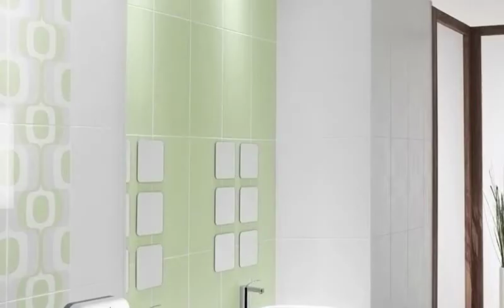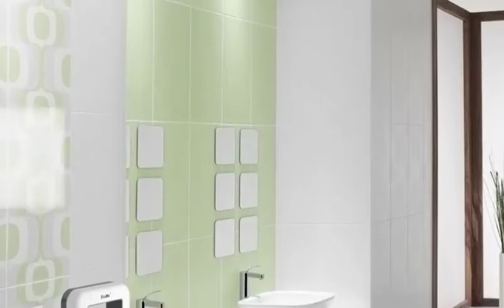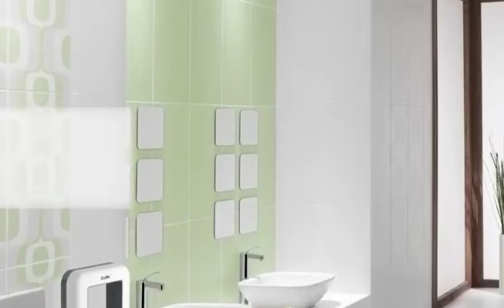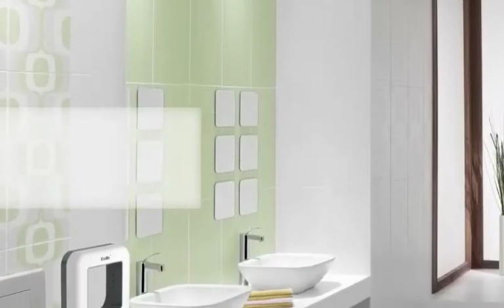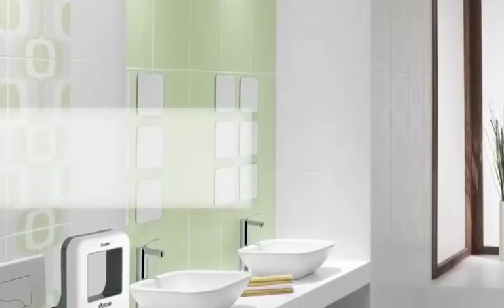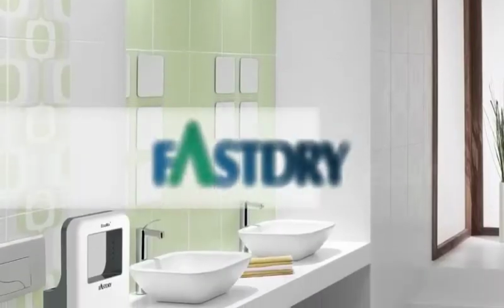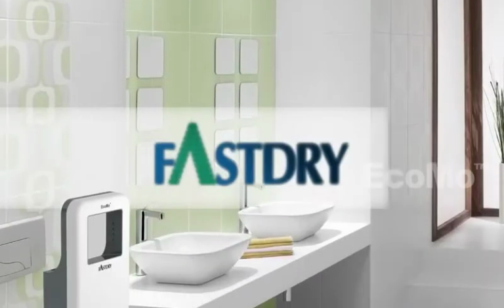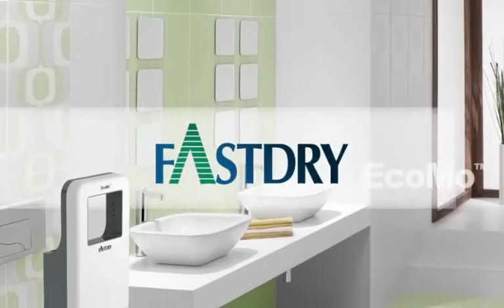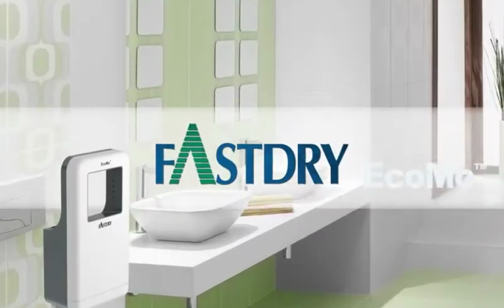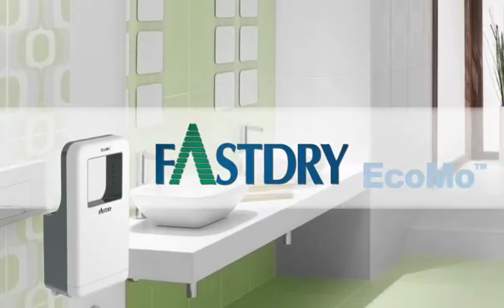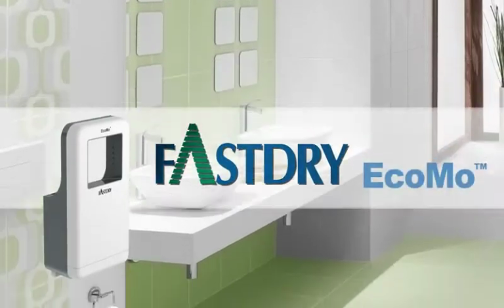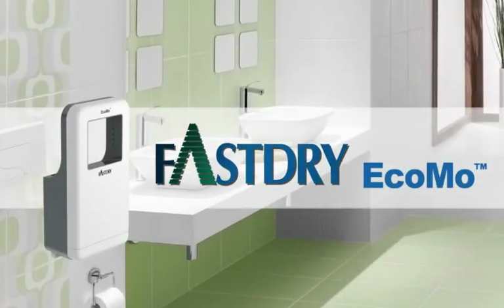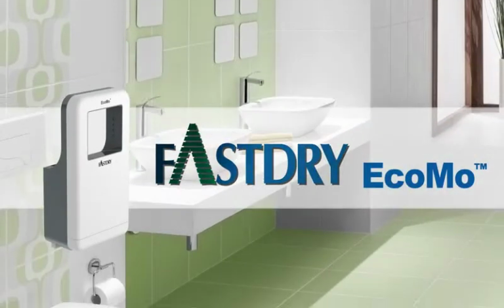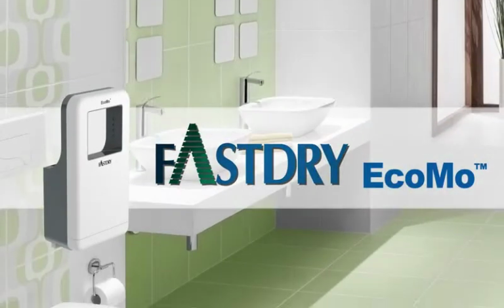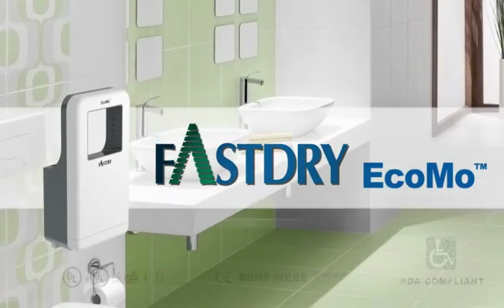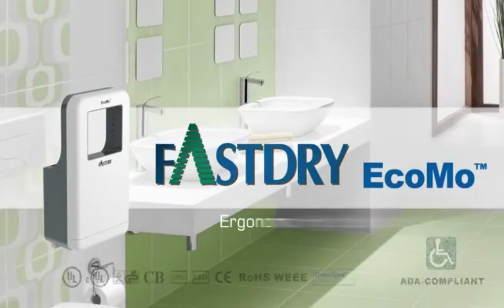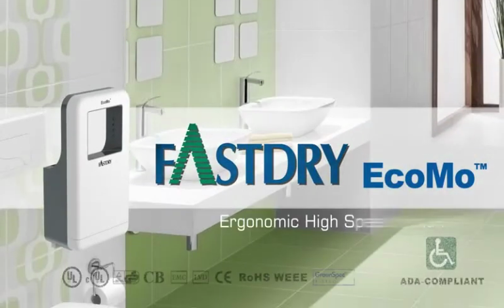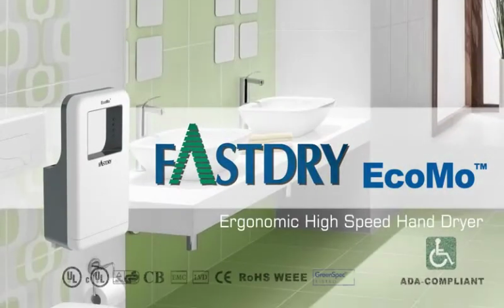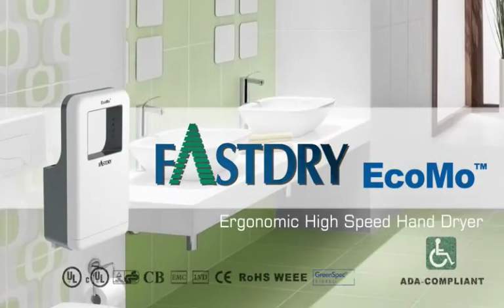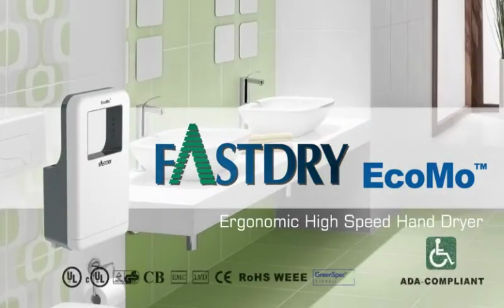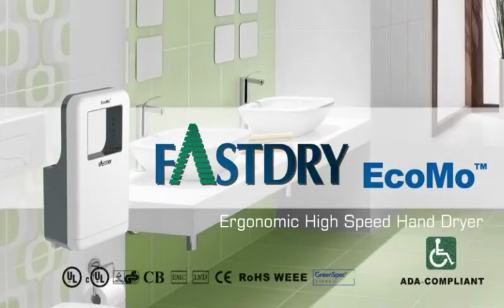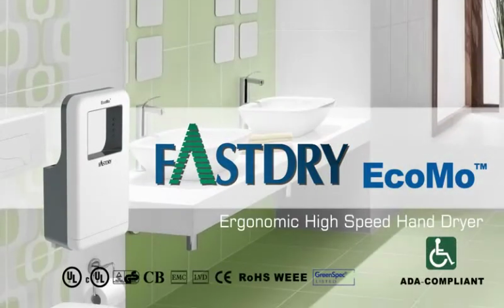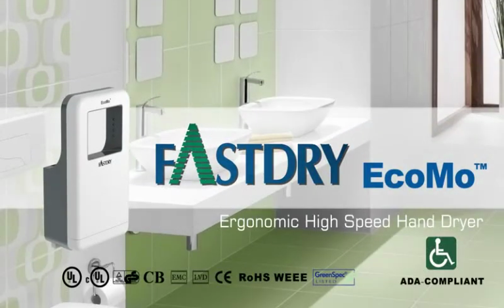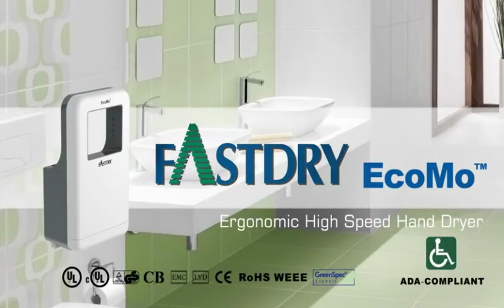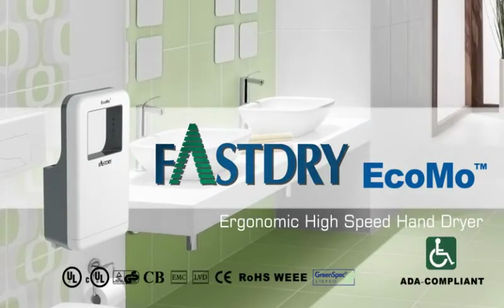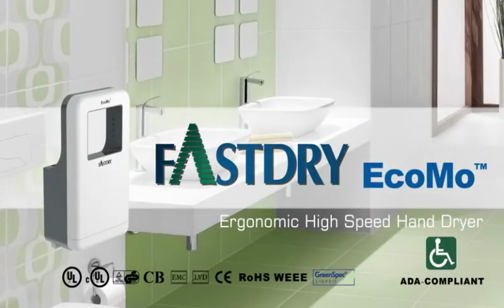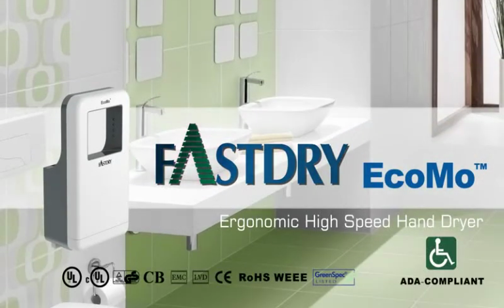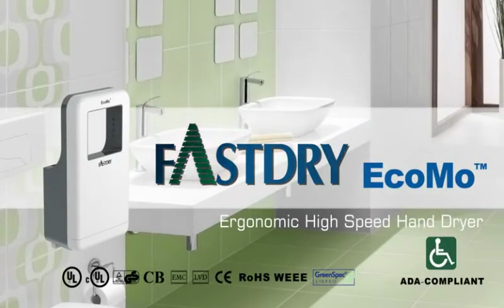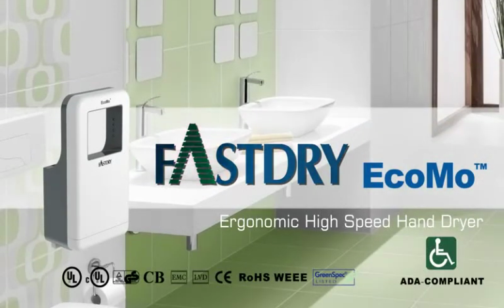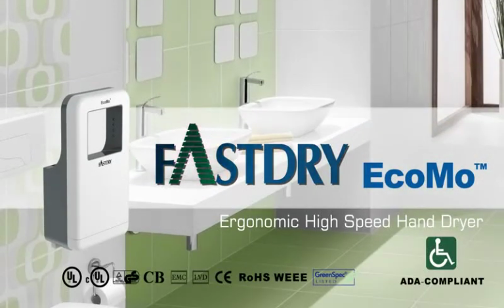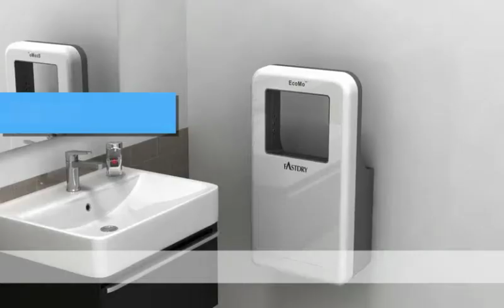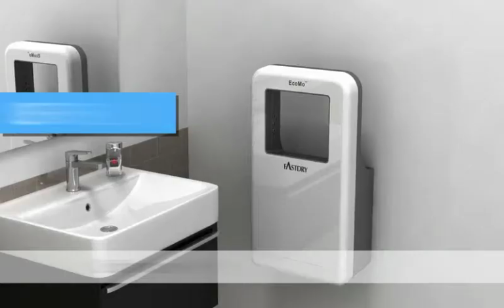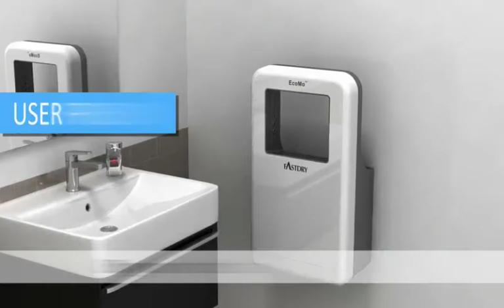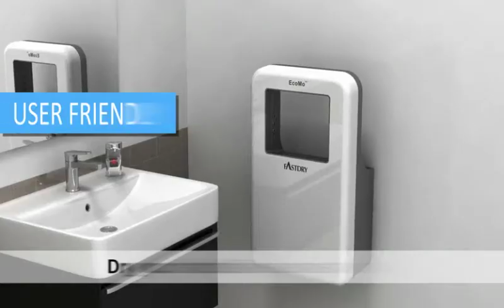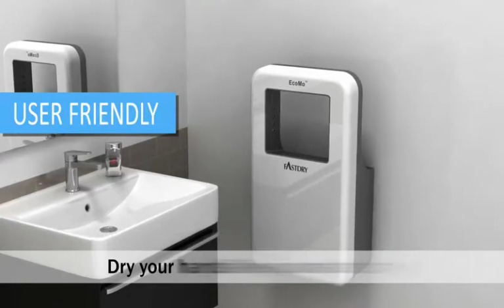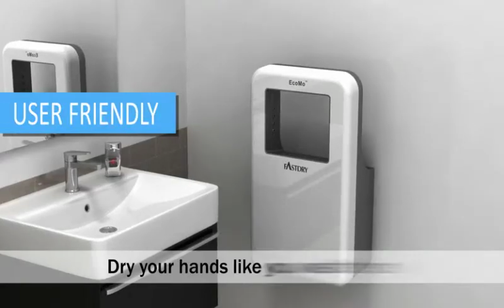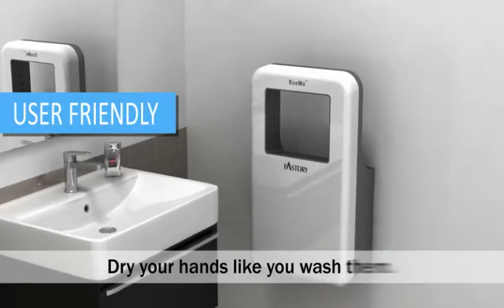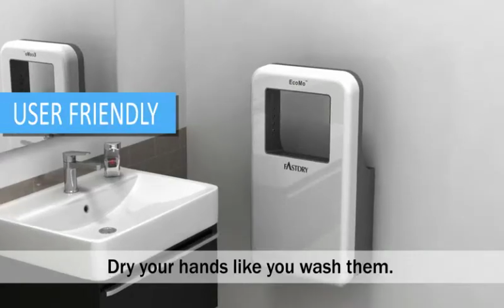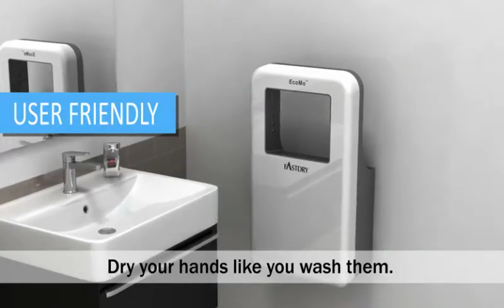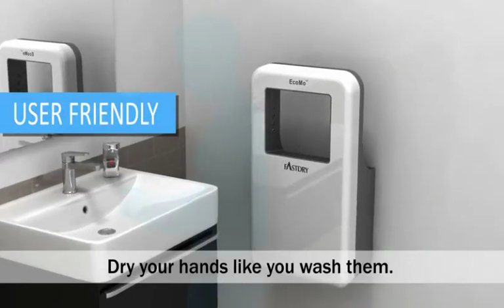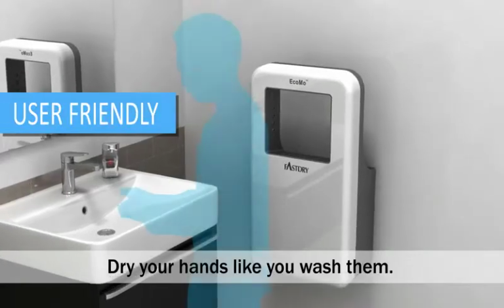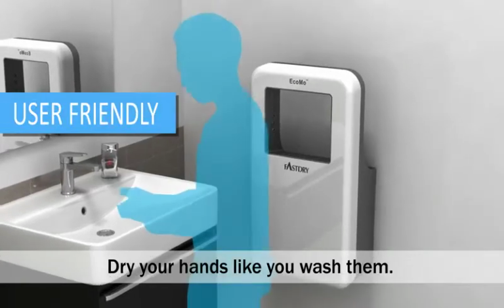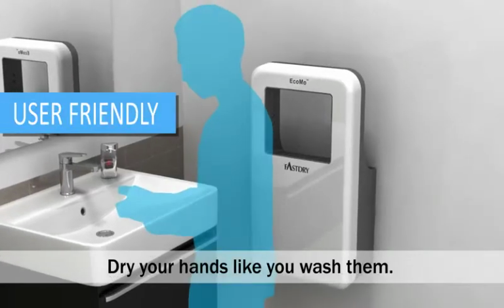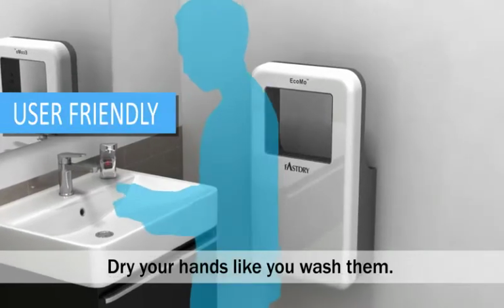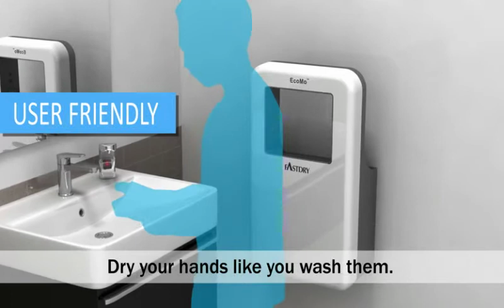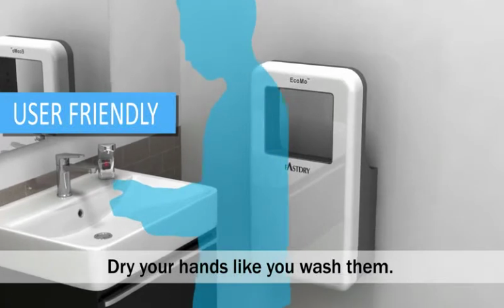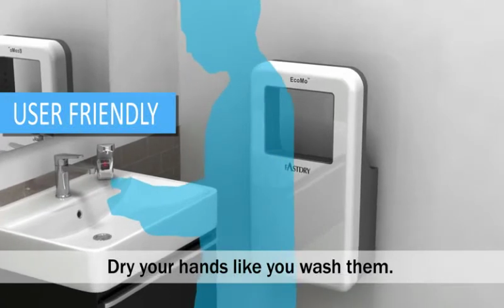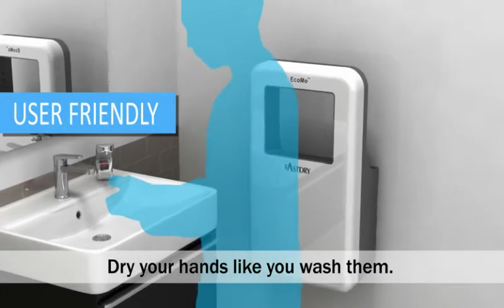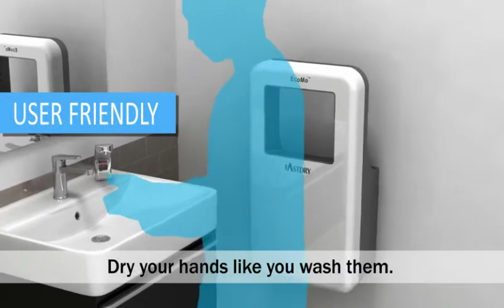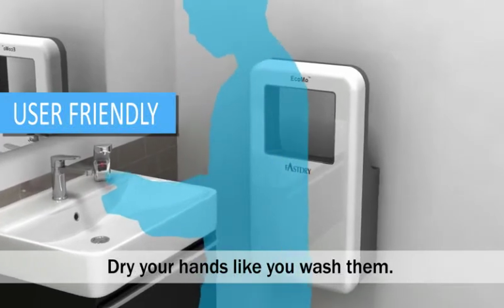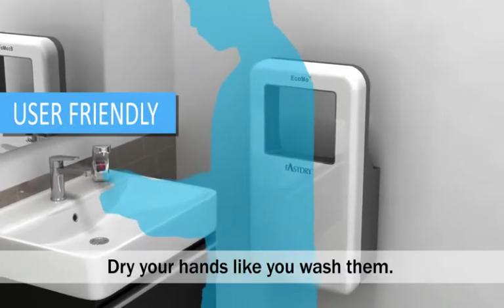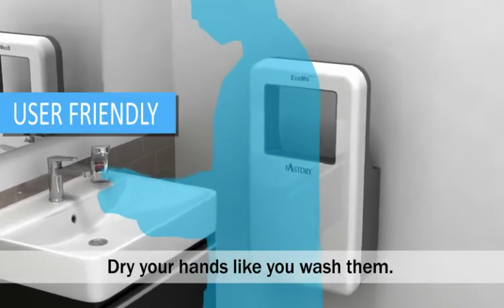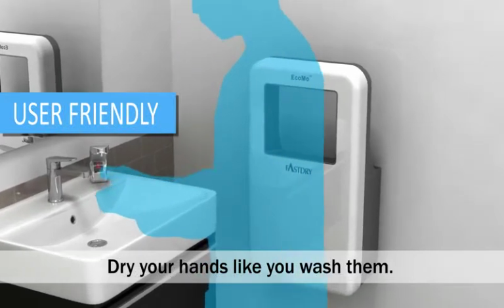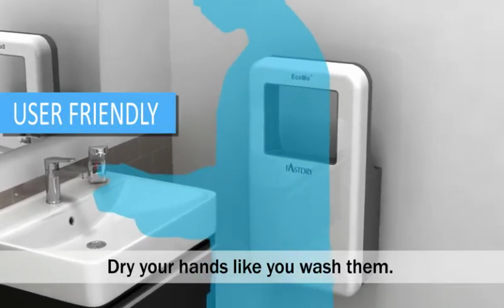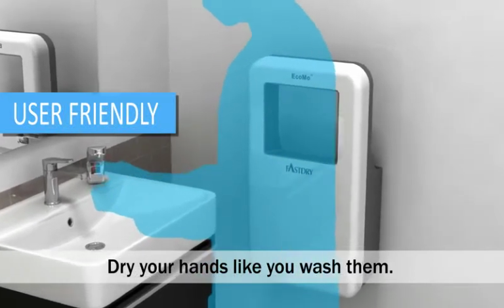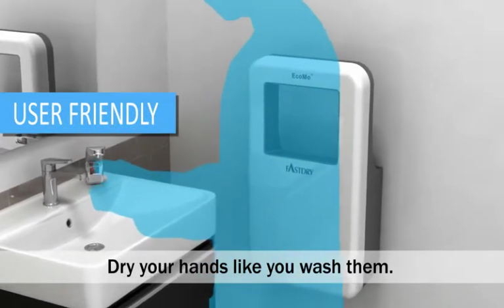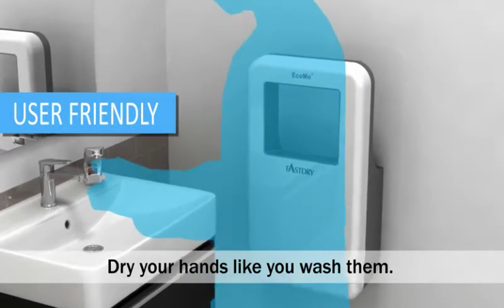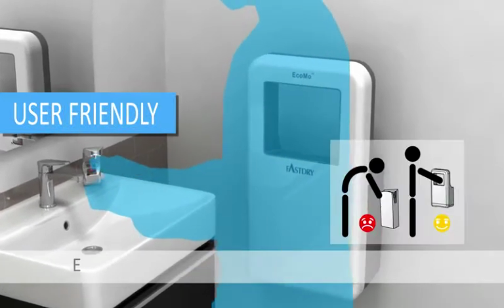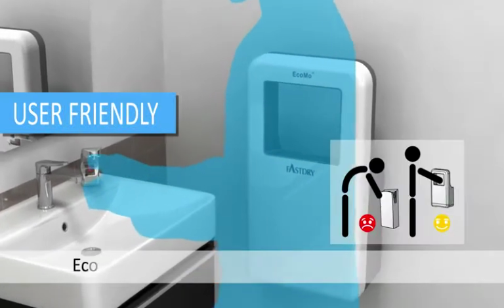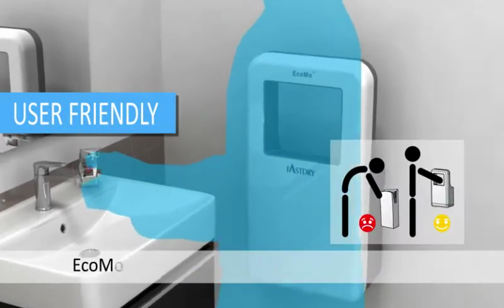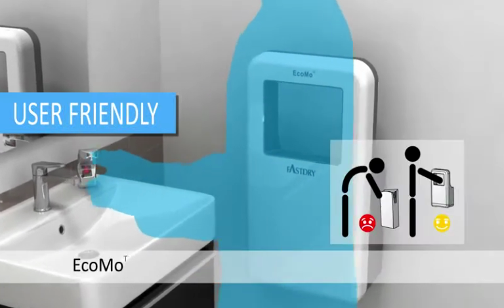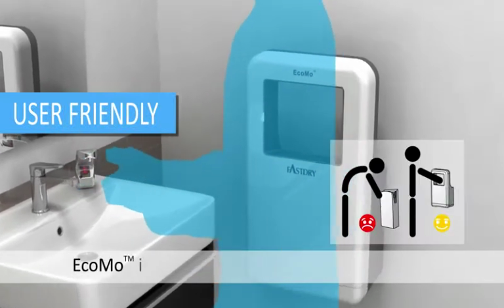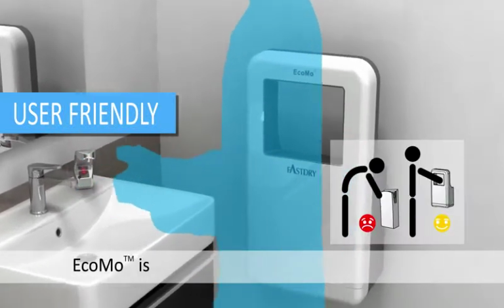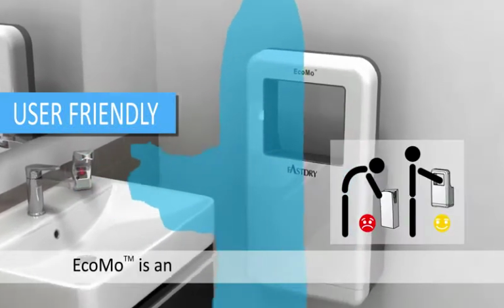Ecomo from FastDry, an ergonomic high-speed hand dryer. Ecomo easily dries your hands fast and thoroughly.